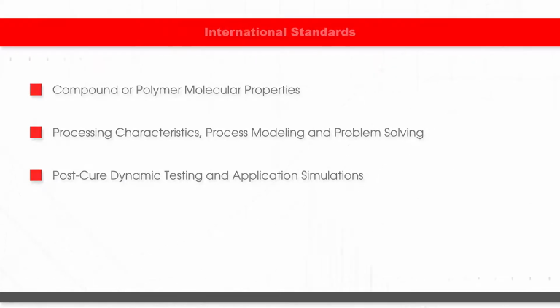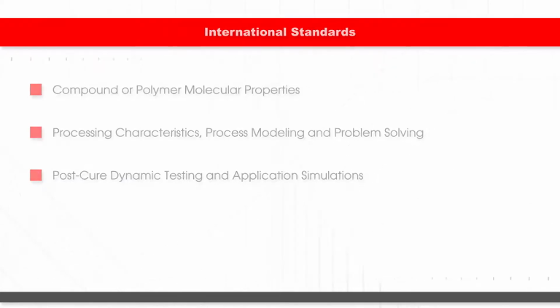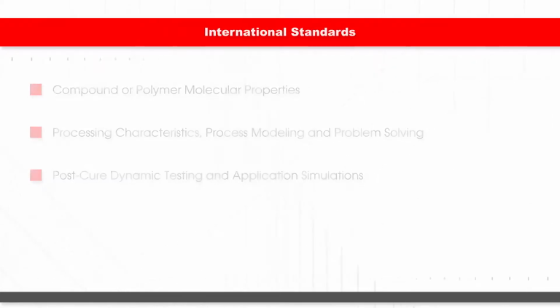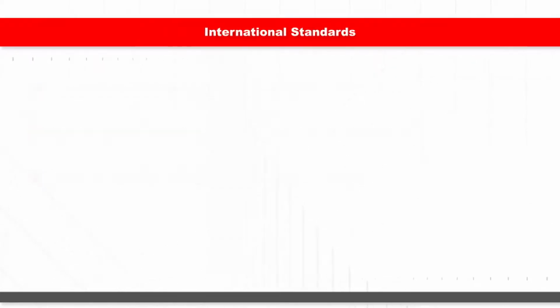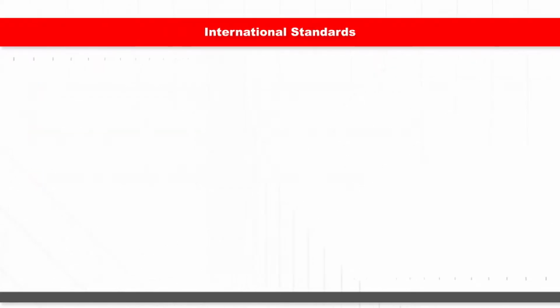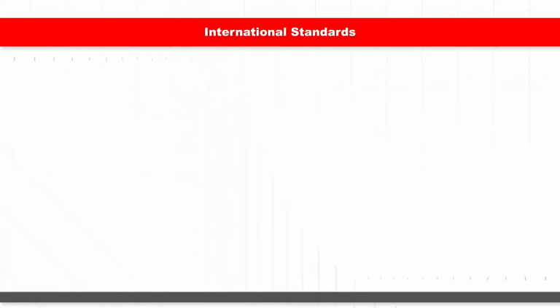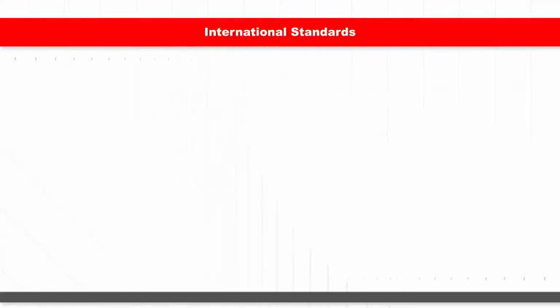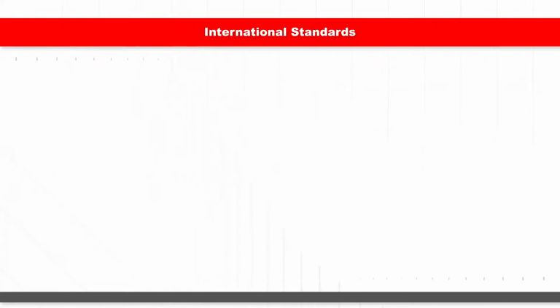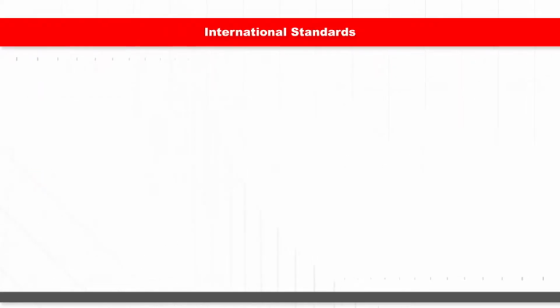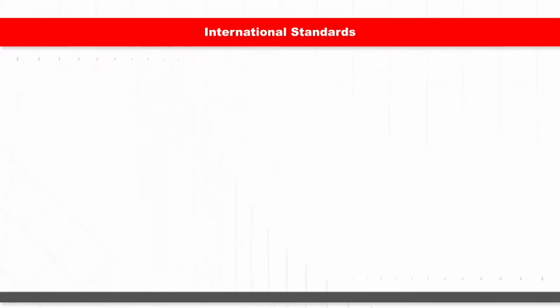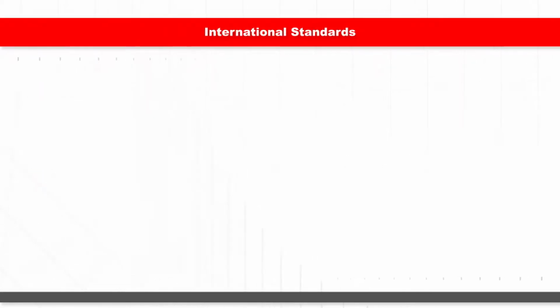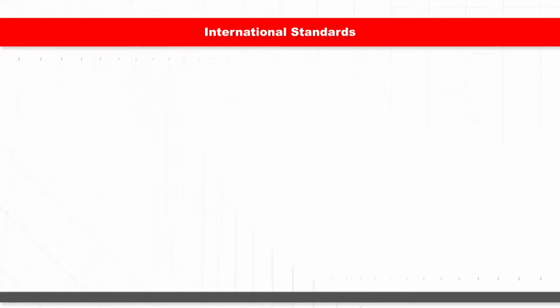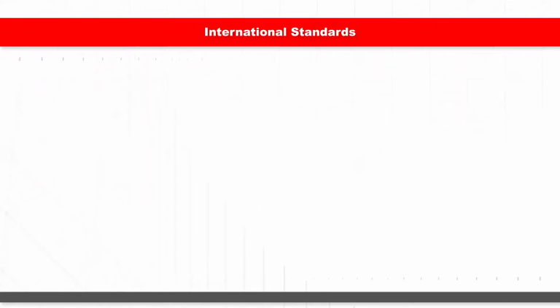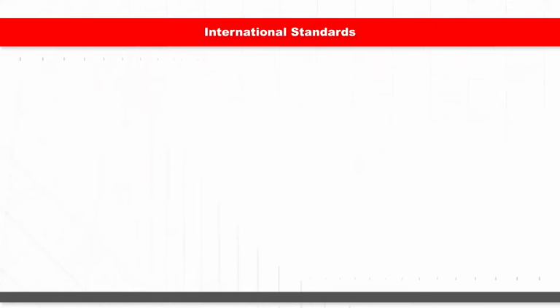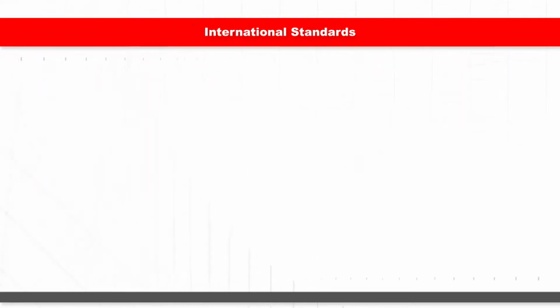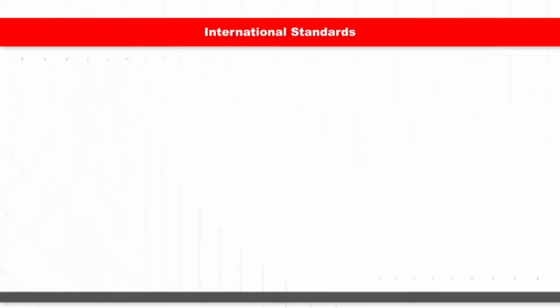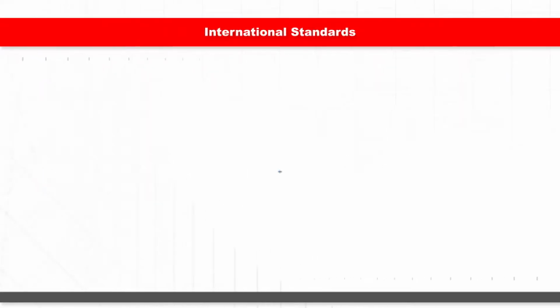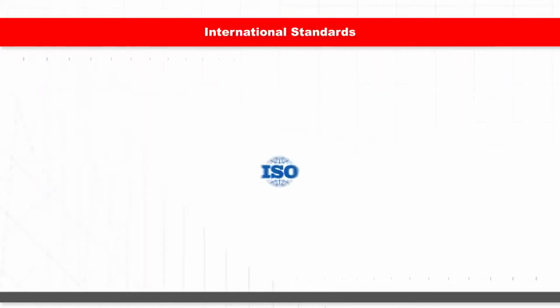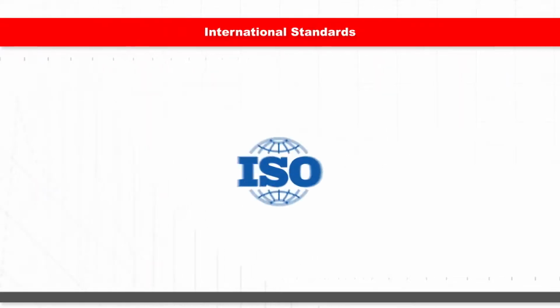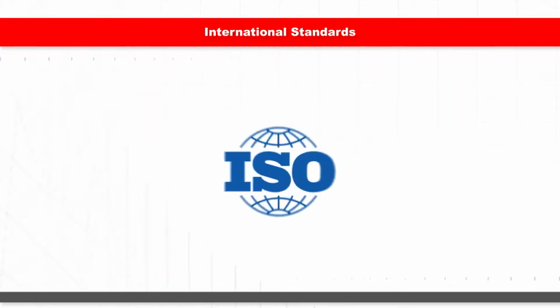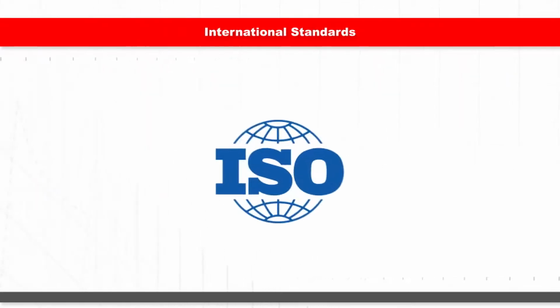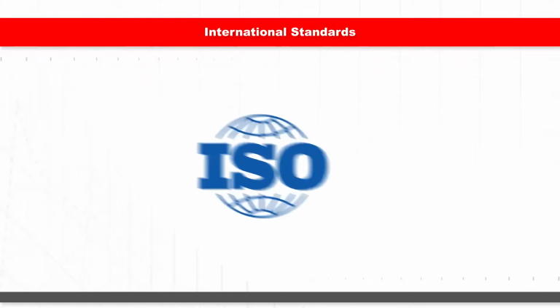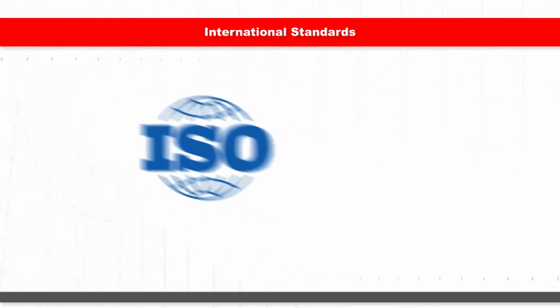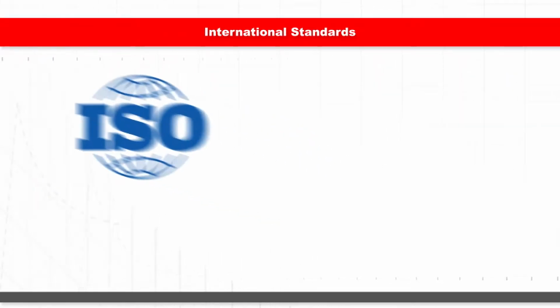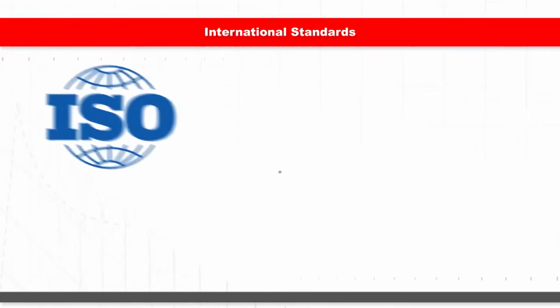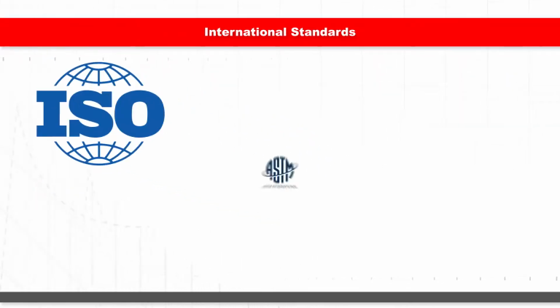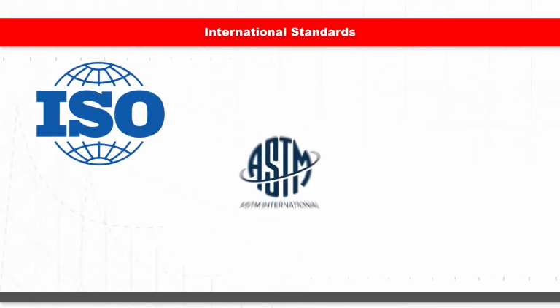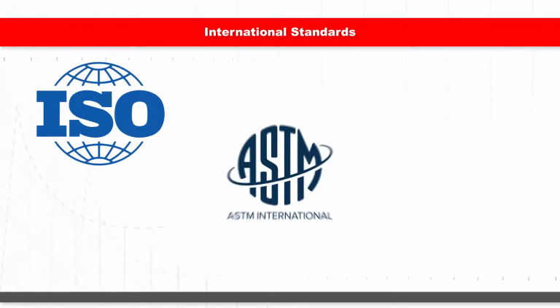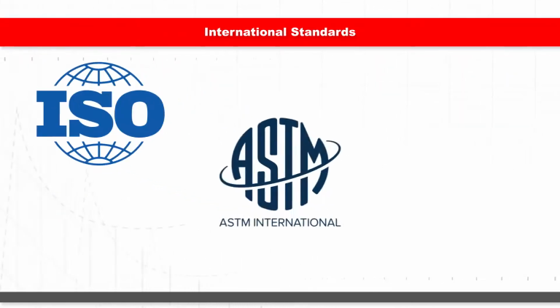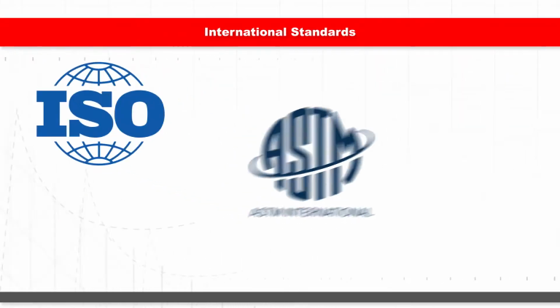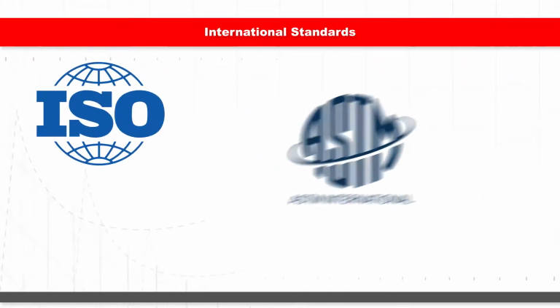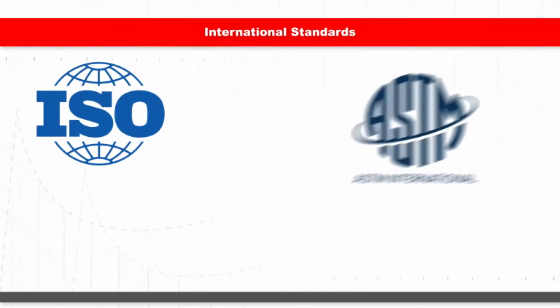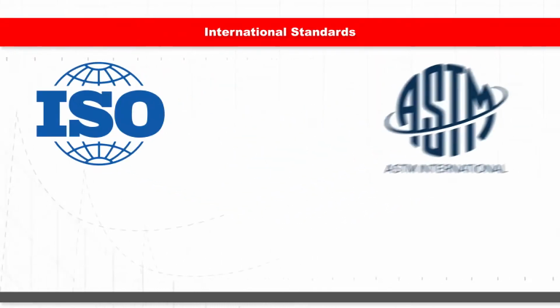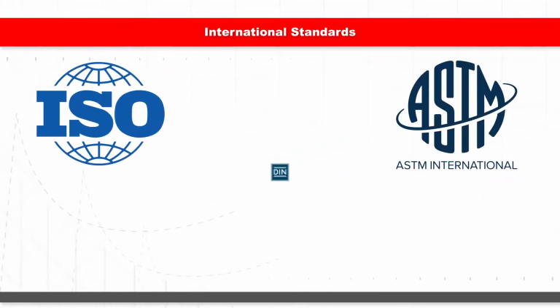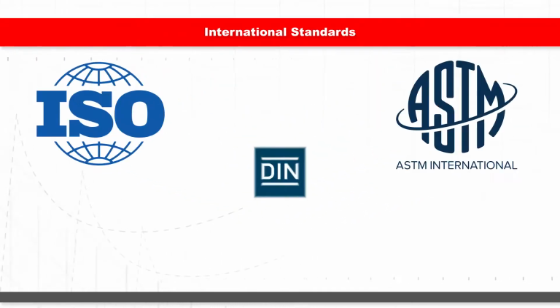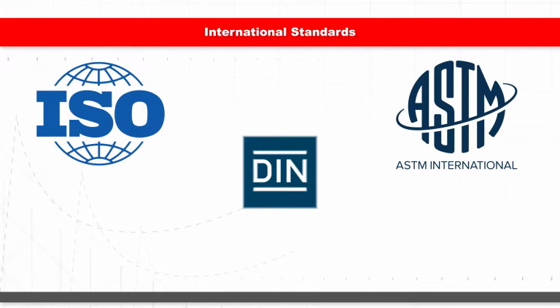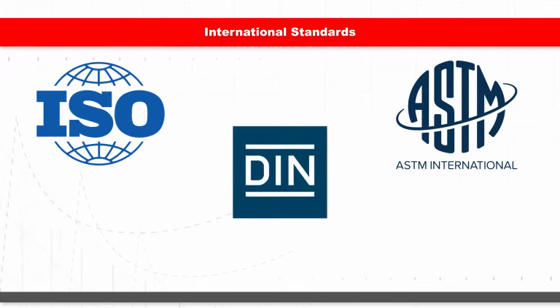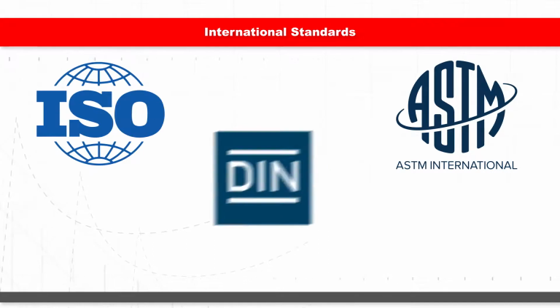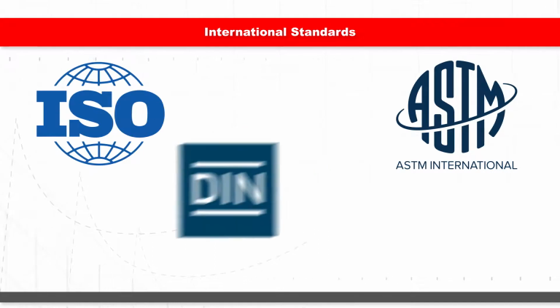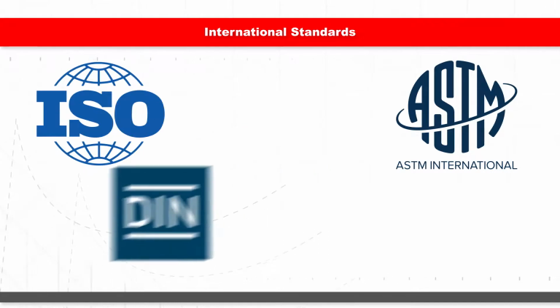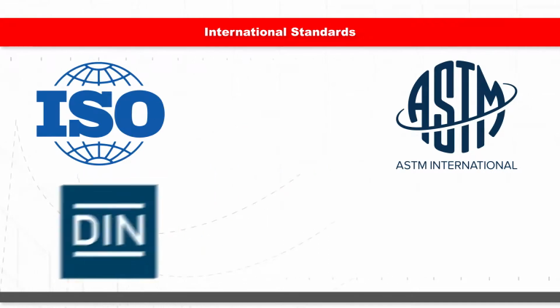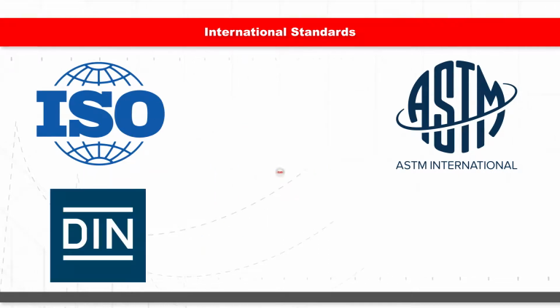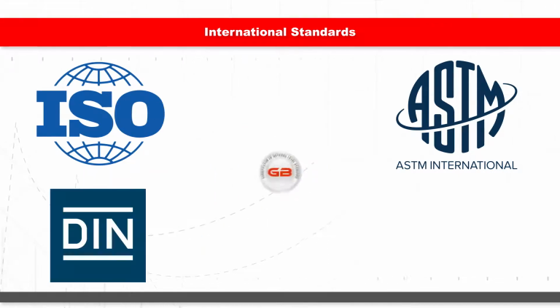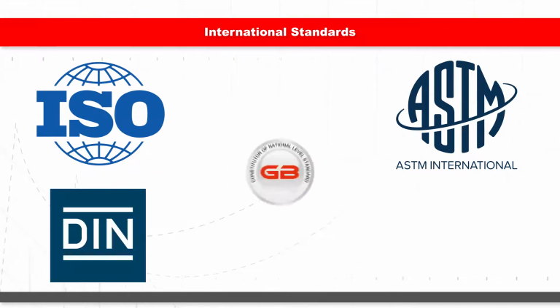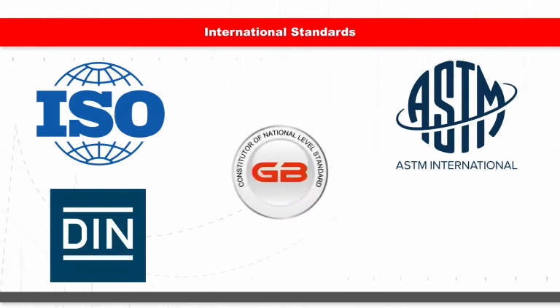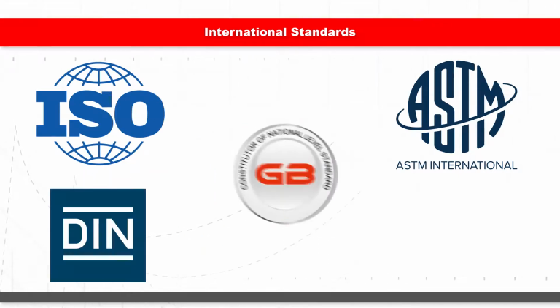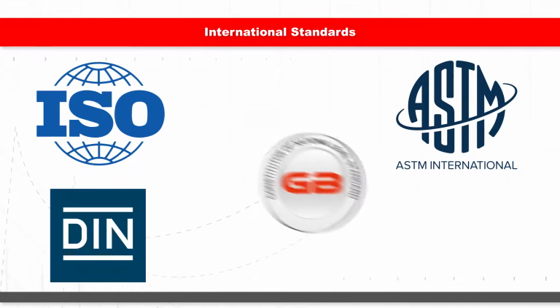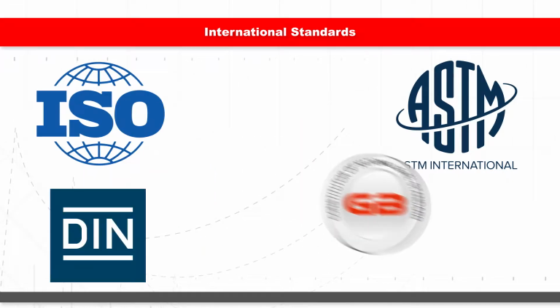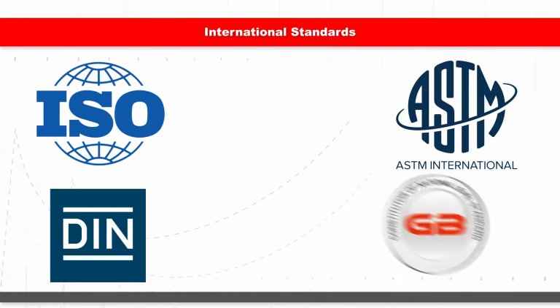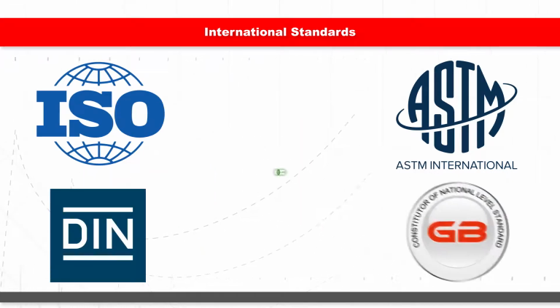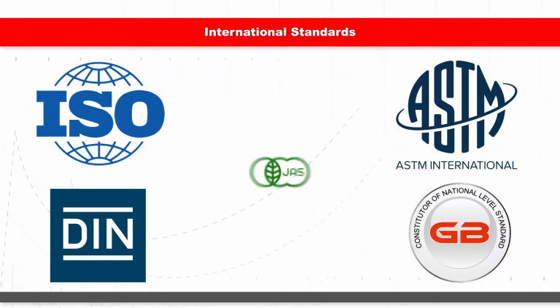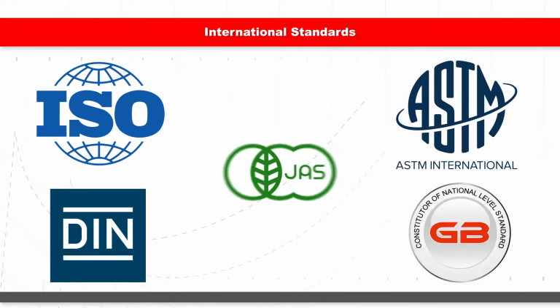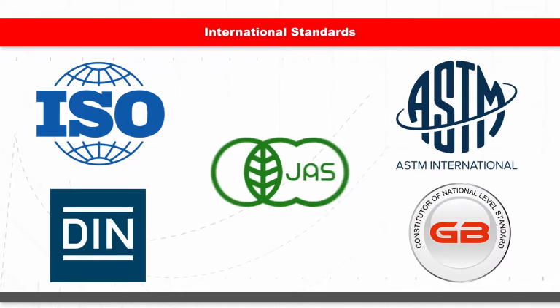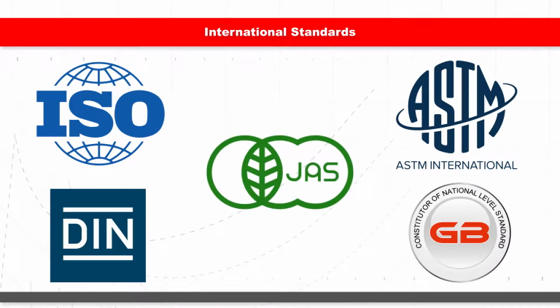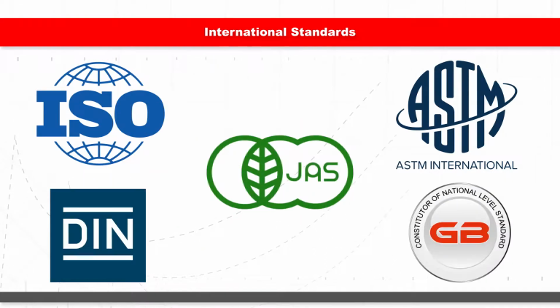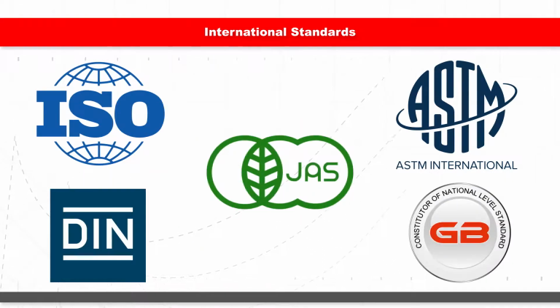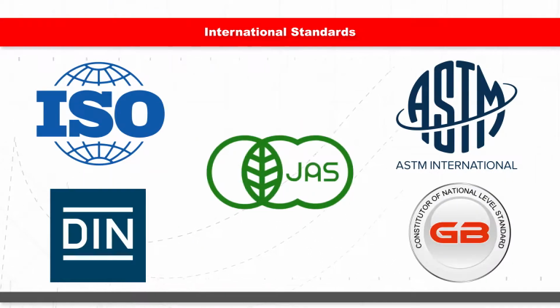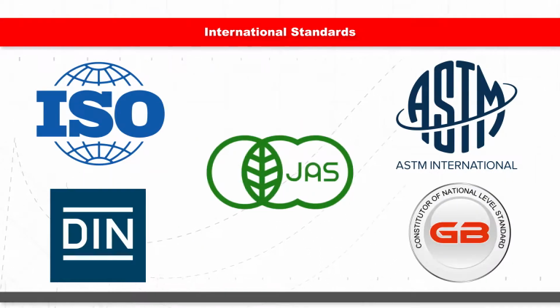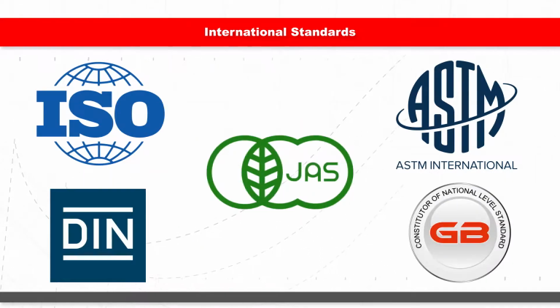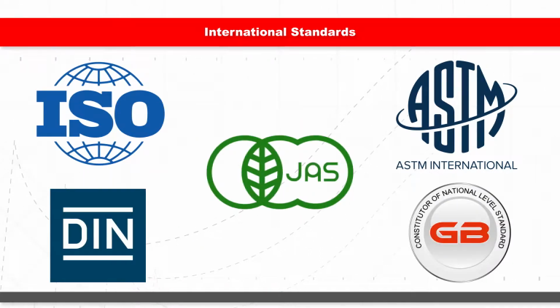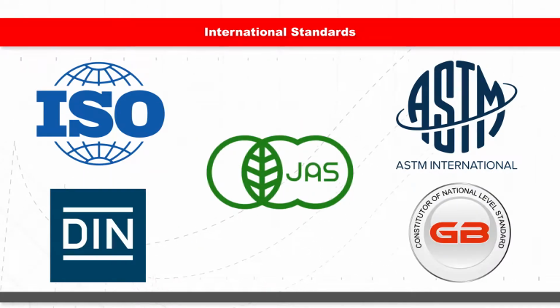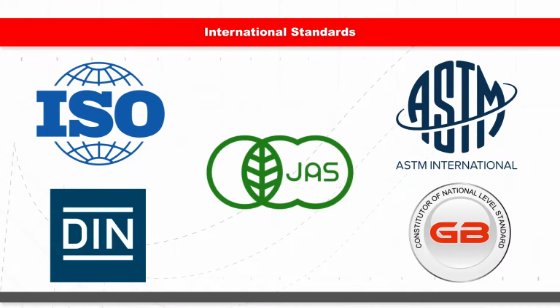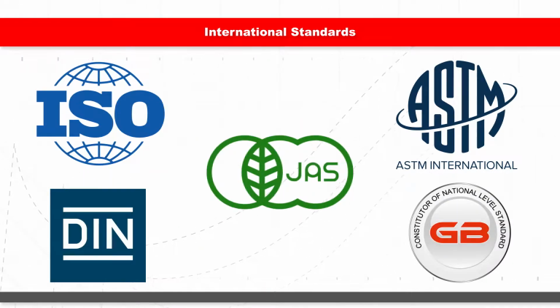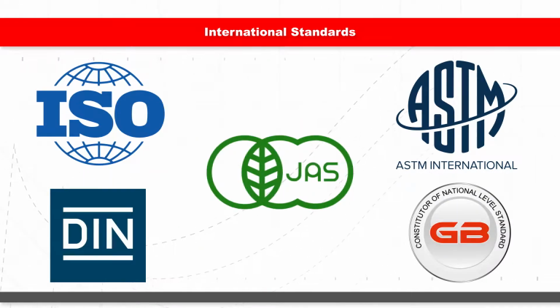The unit meets standards required by ISO, ASTM, DIN, GB, and JAS specifications.